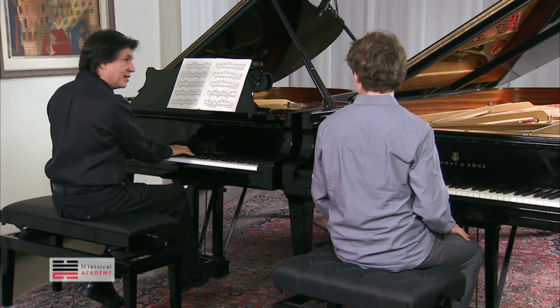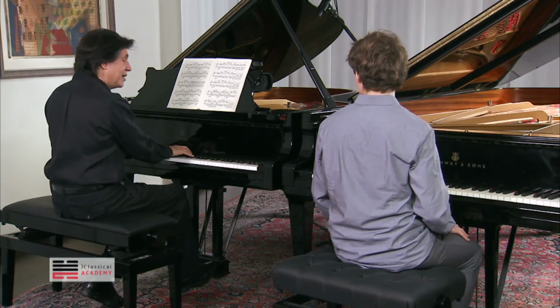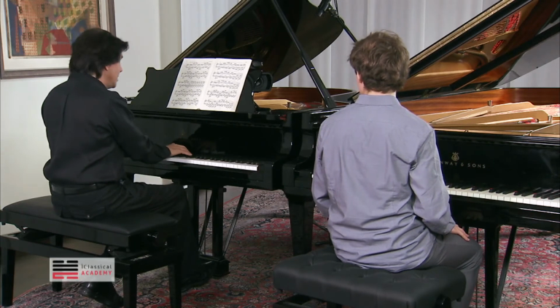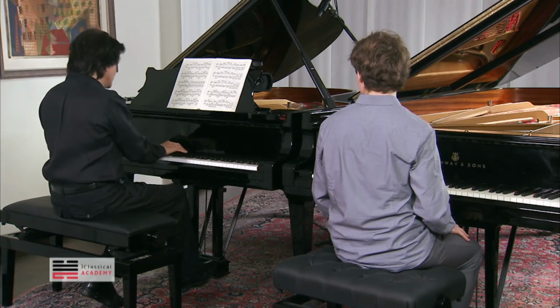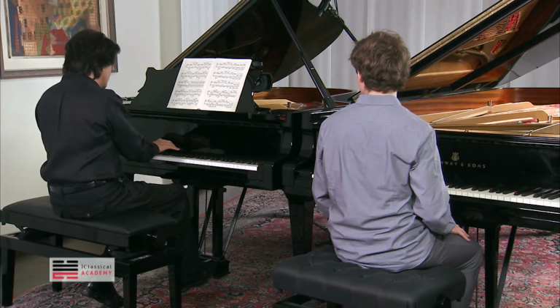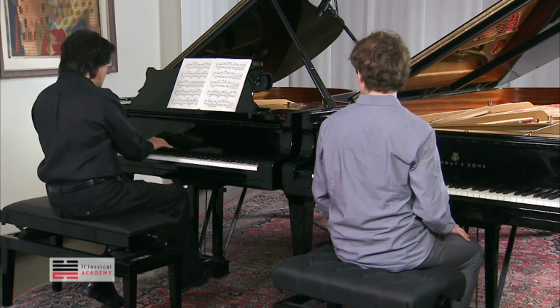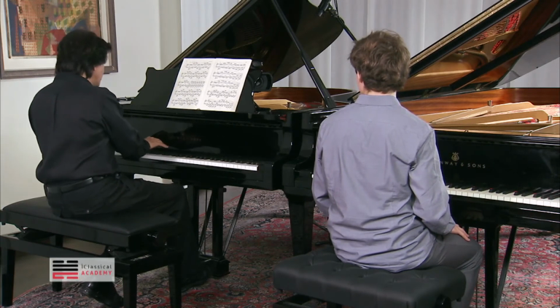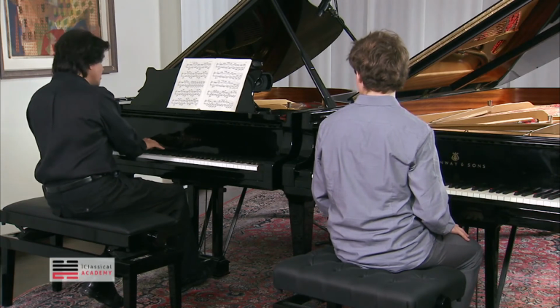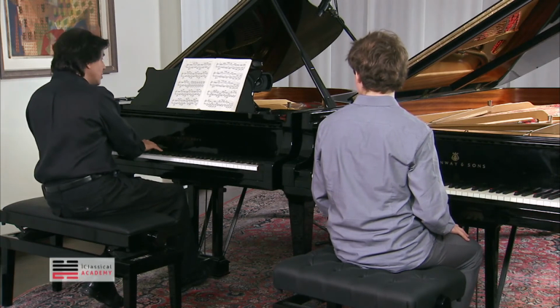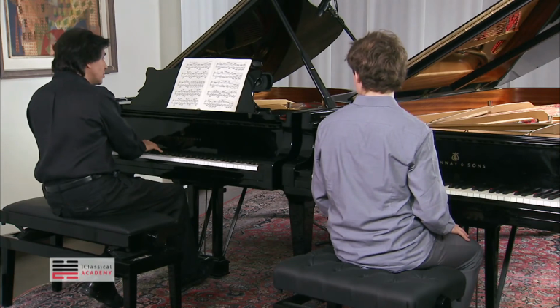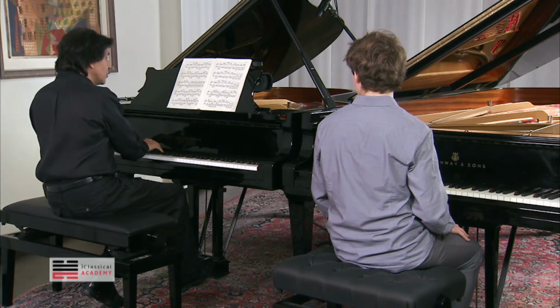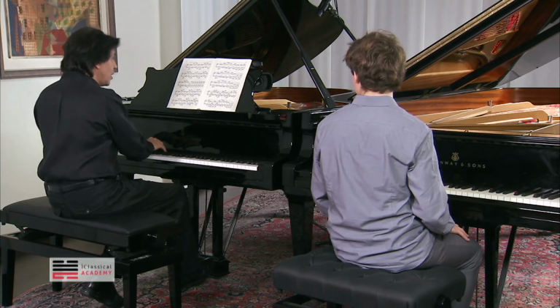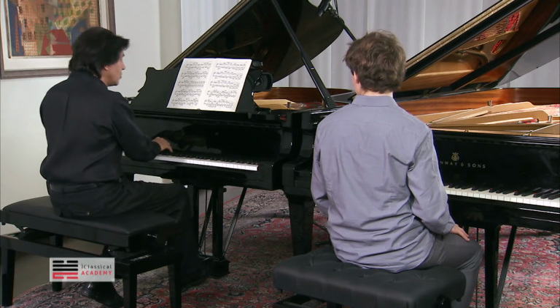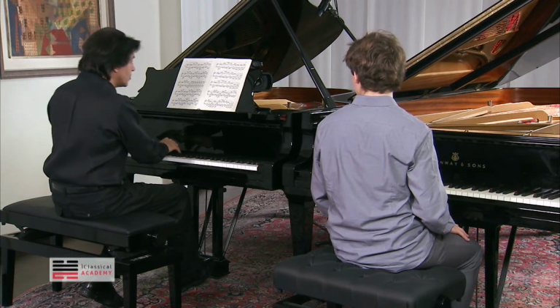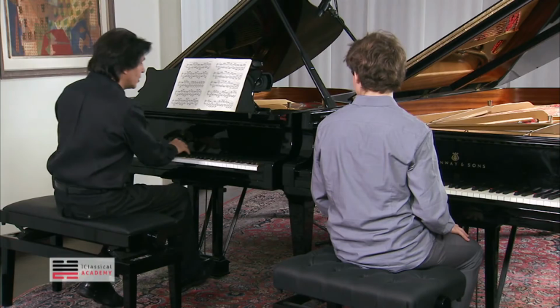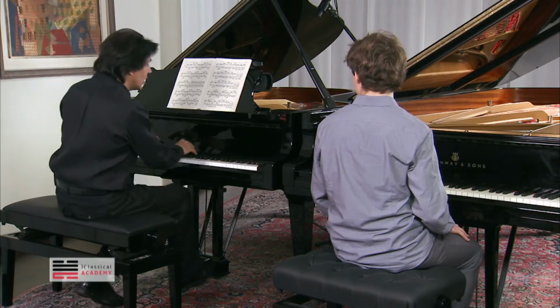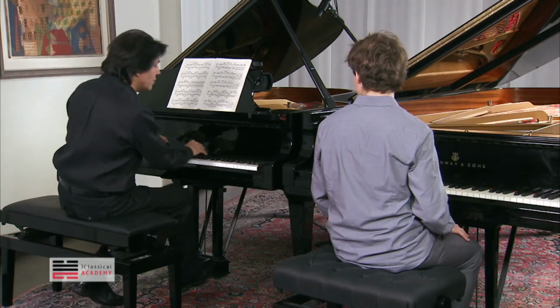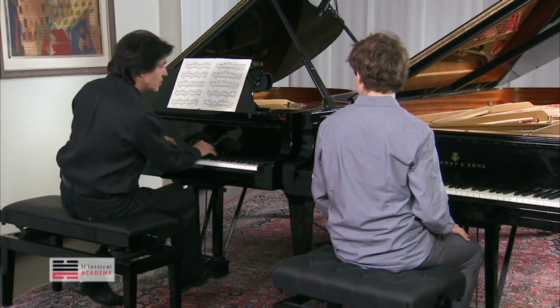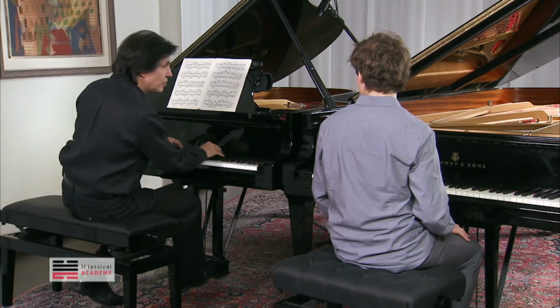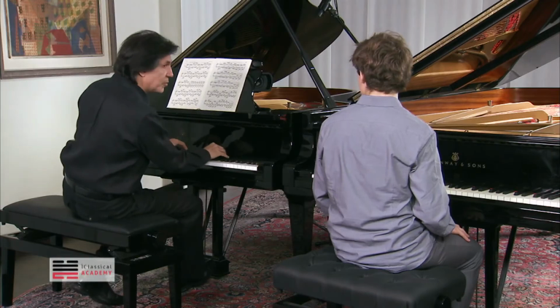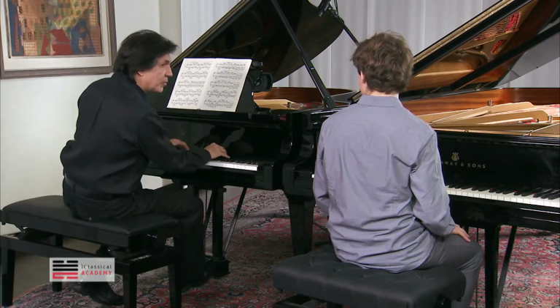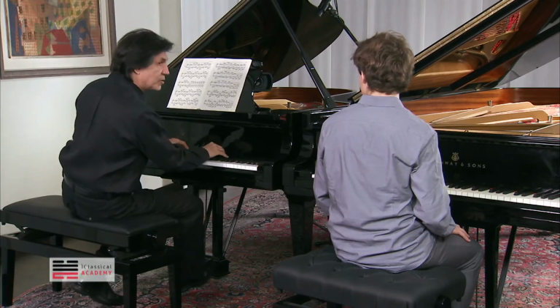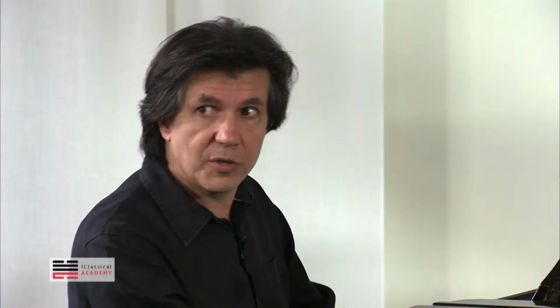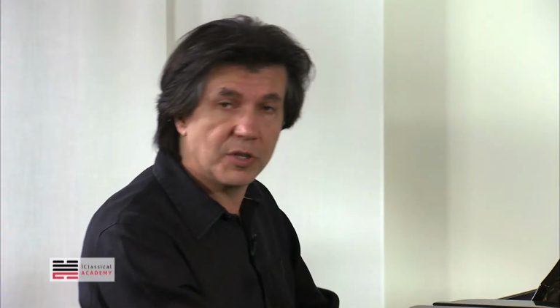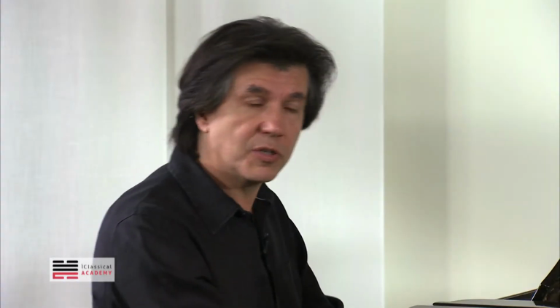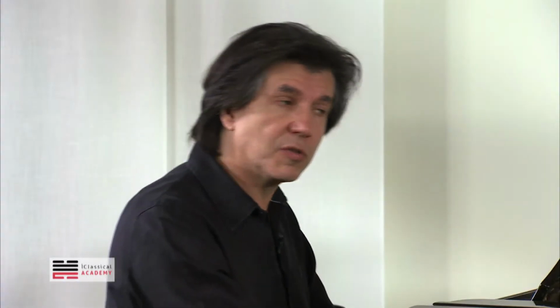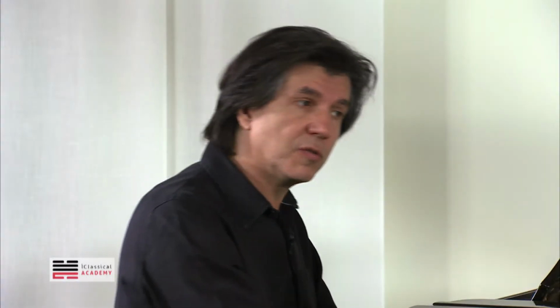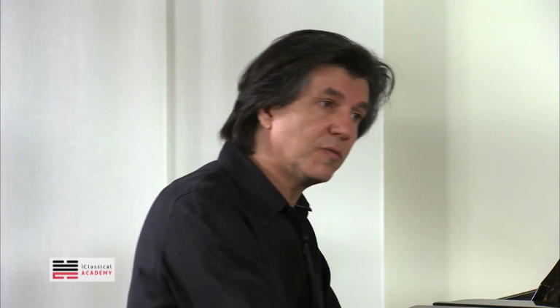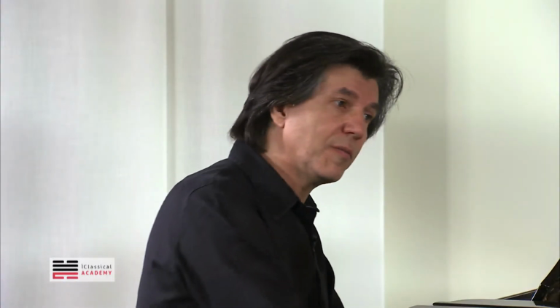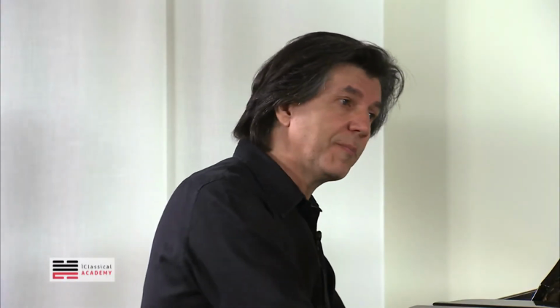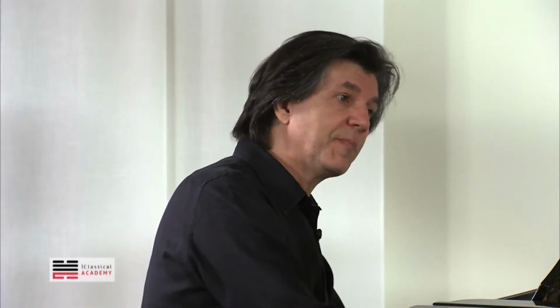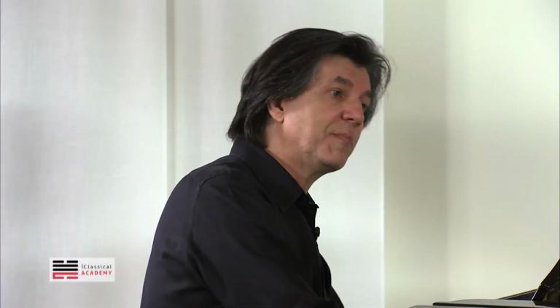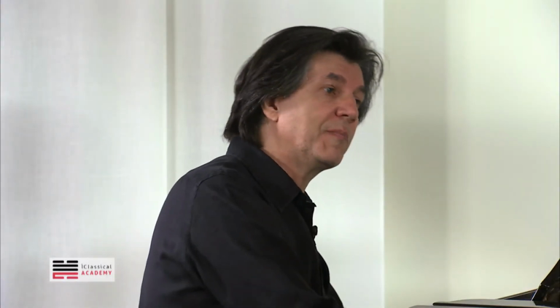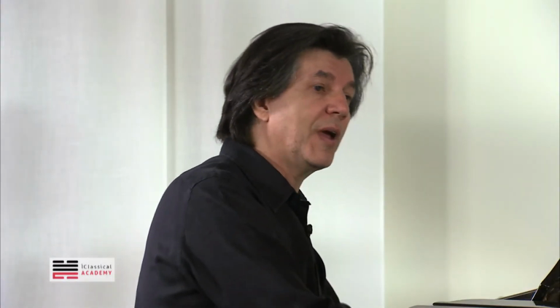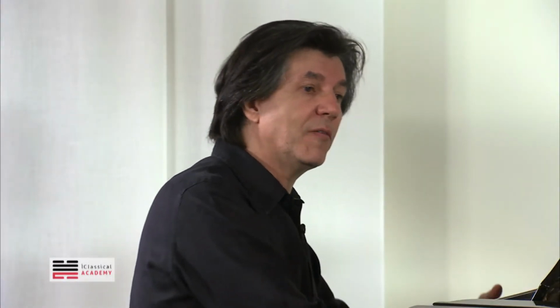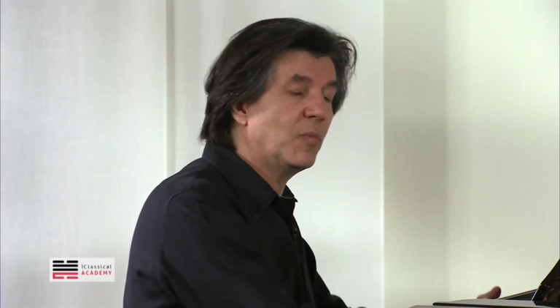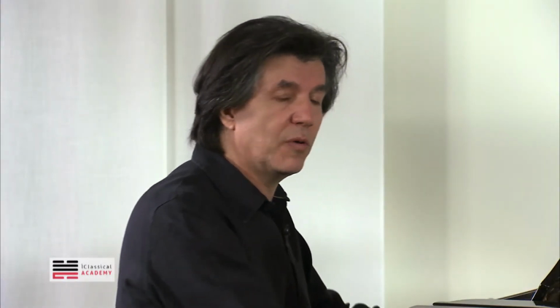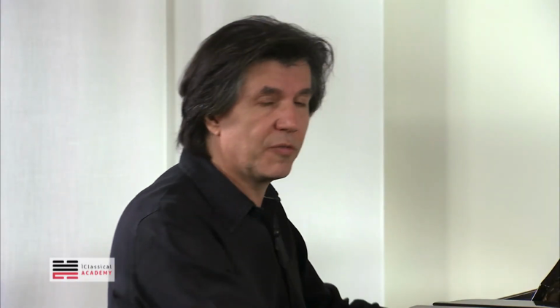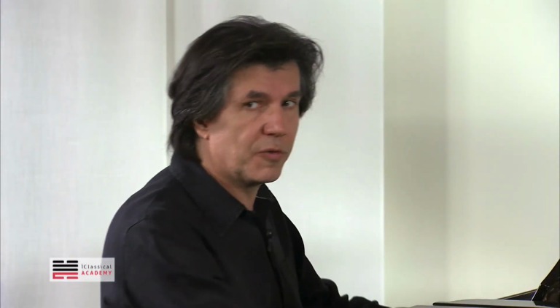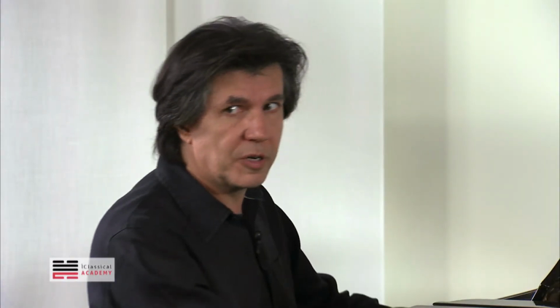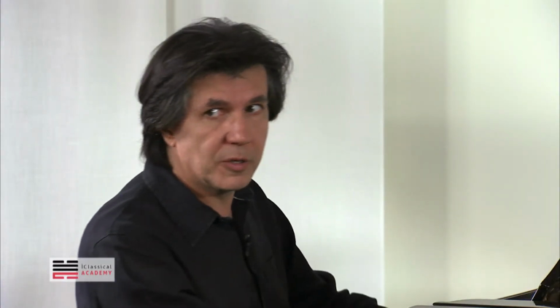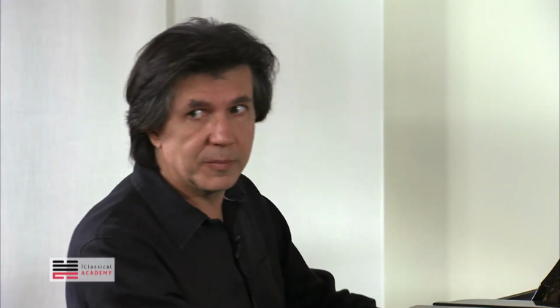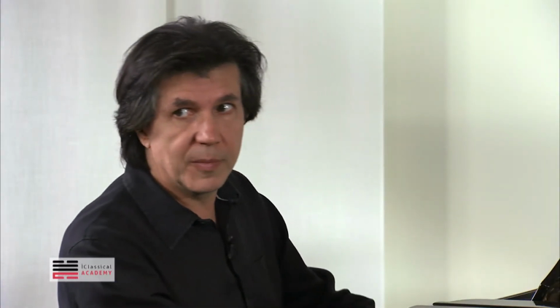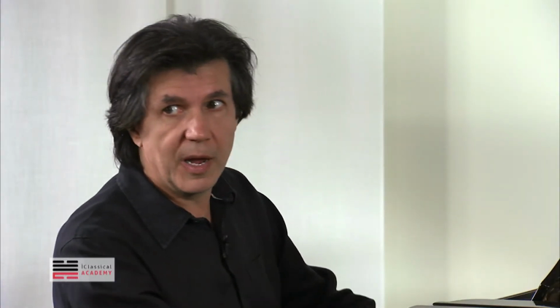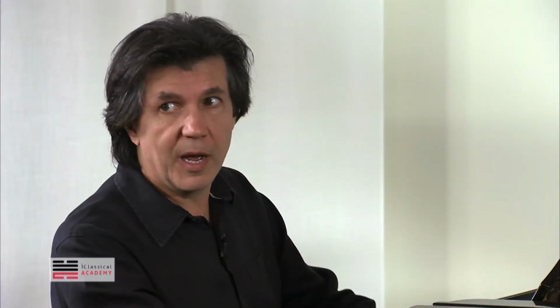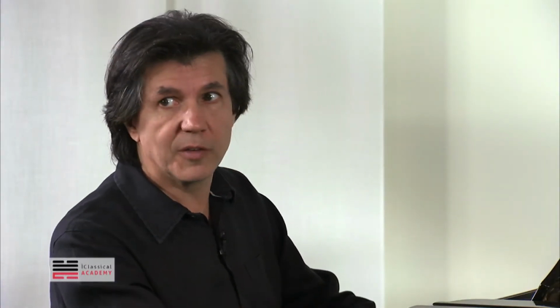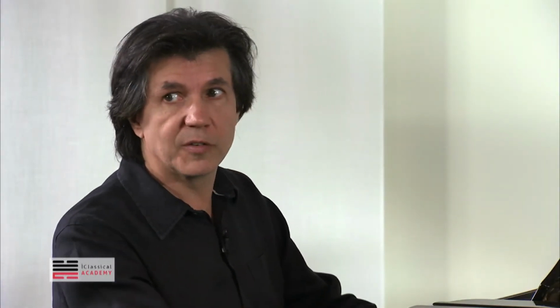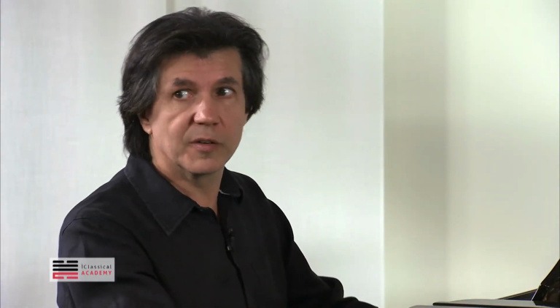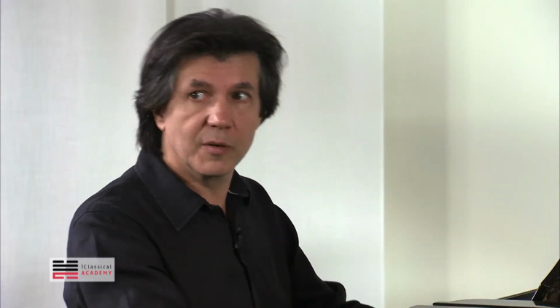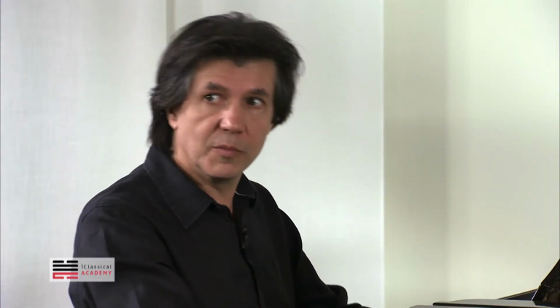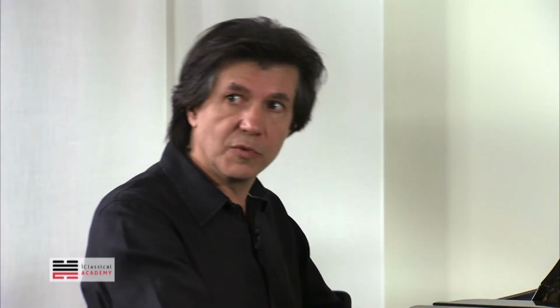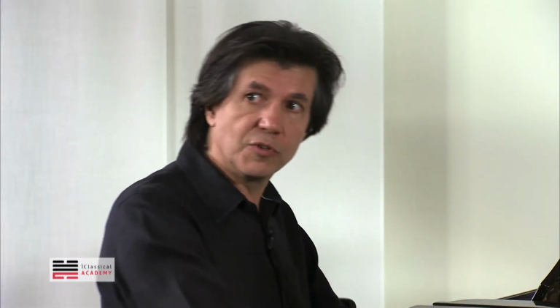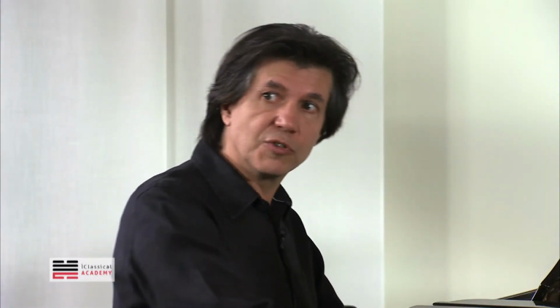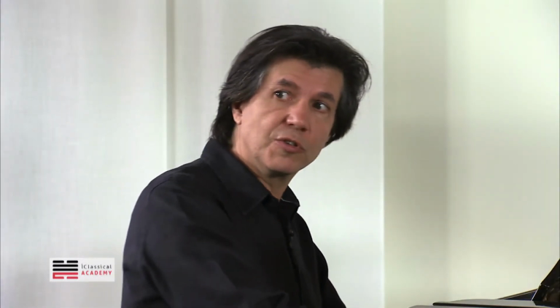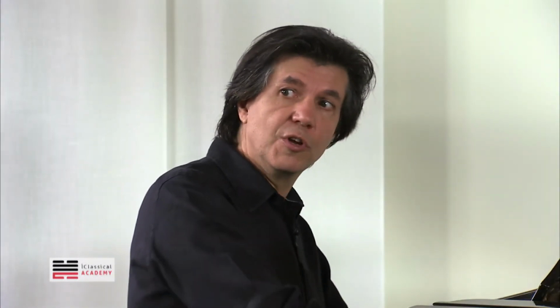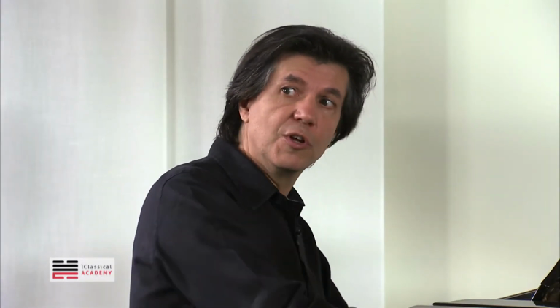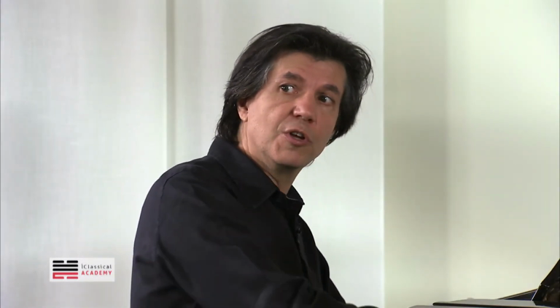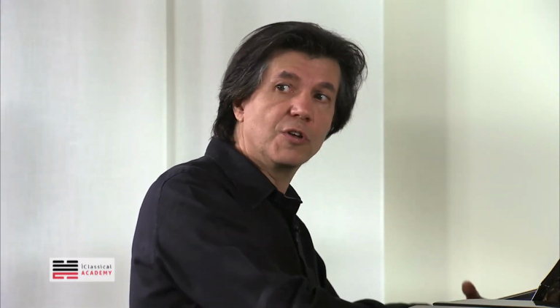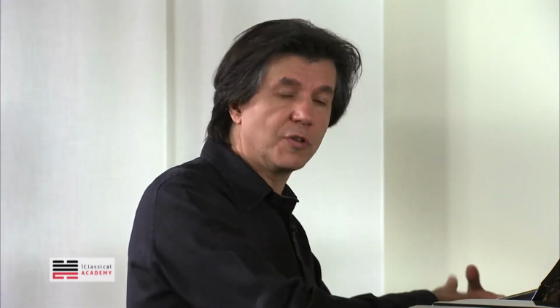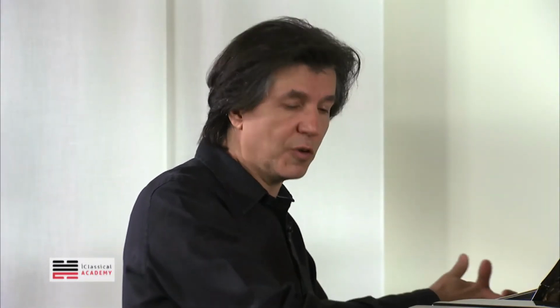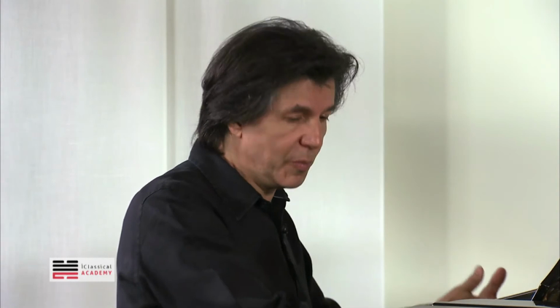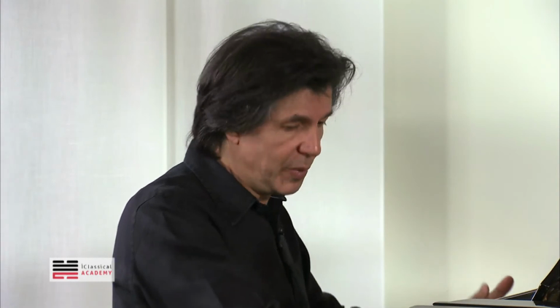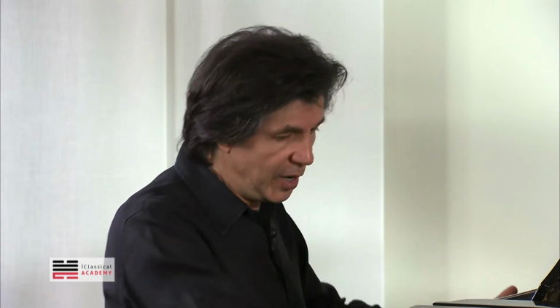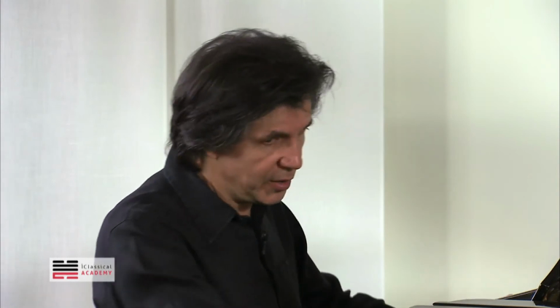So this etude also gives you the opportunity to have more freedom as a musician at your piano.